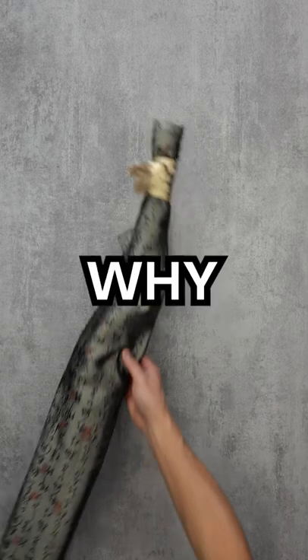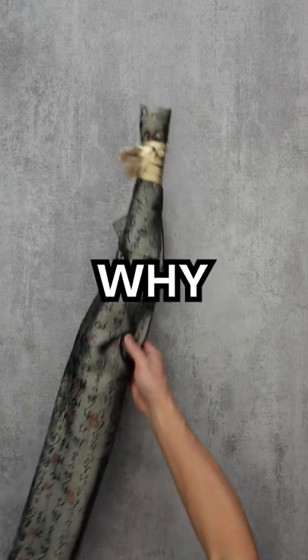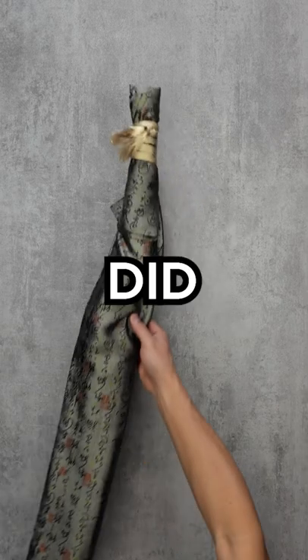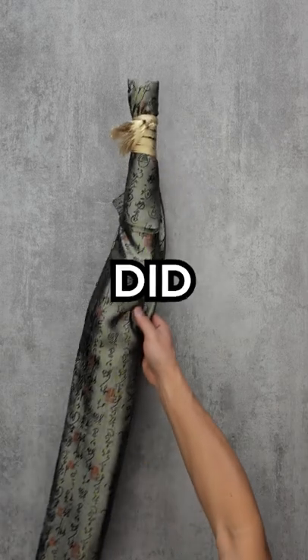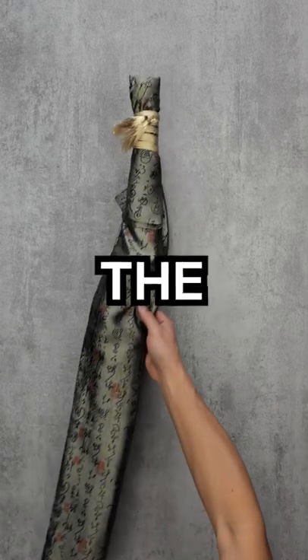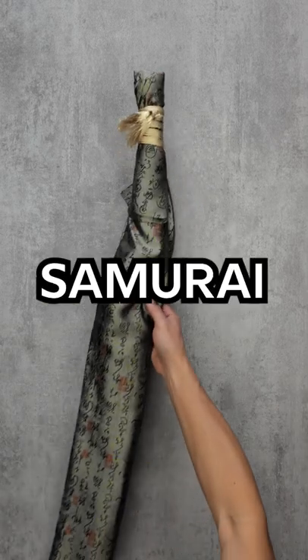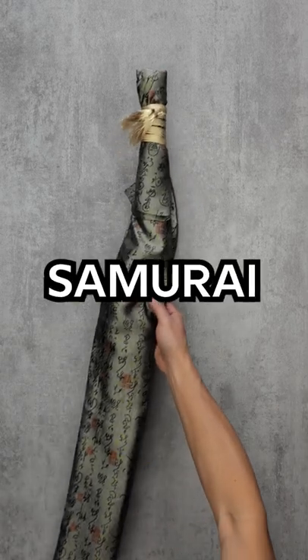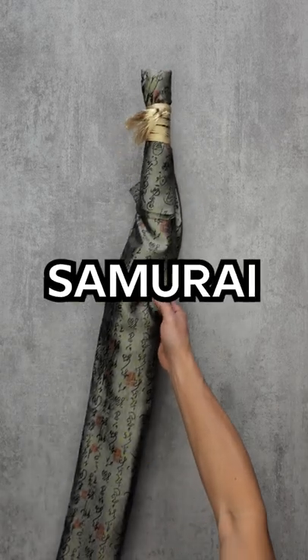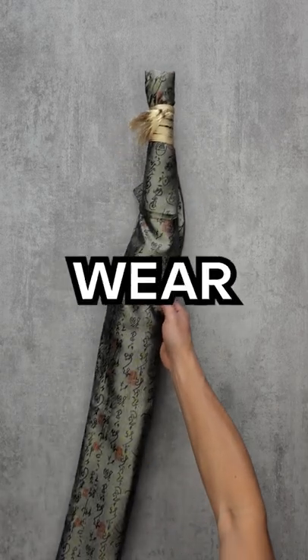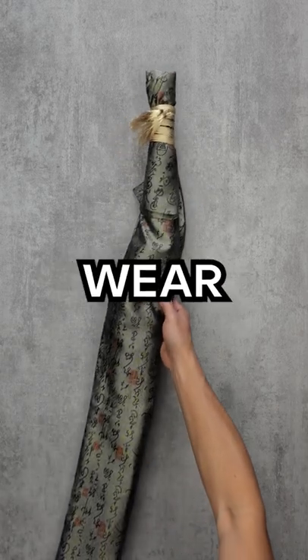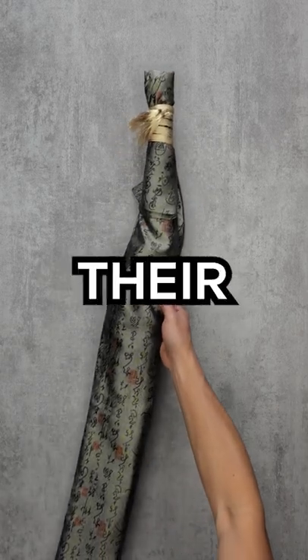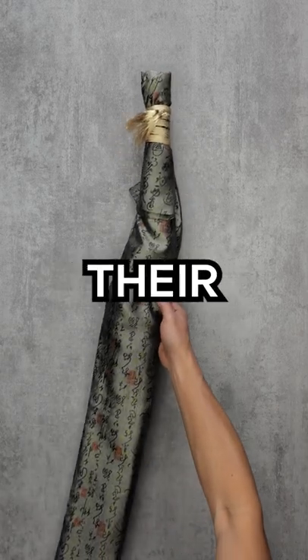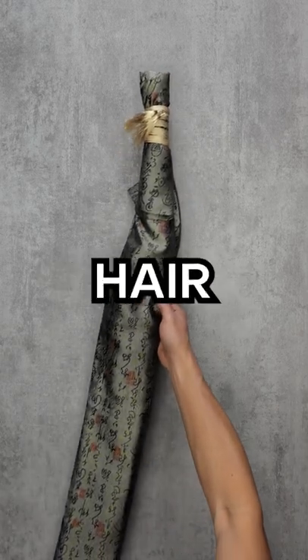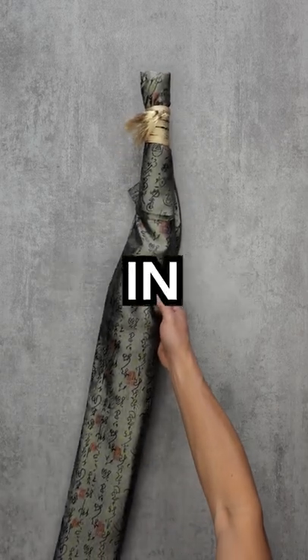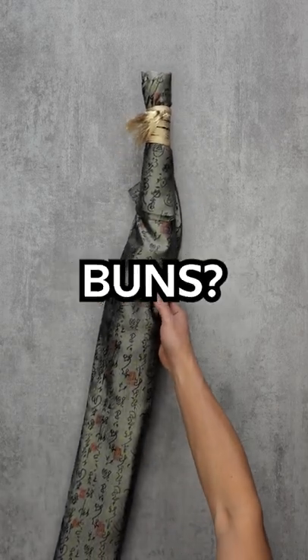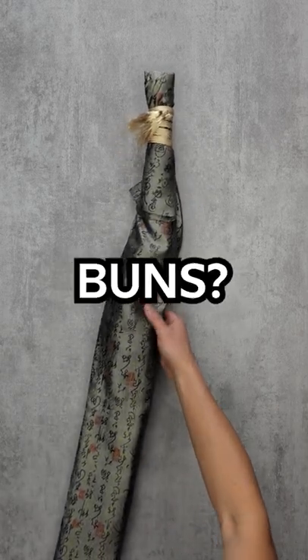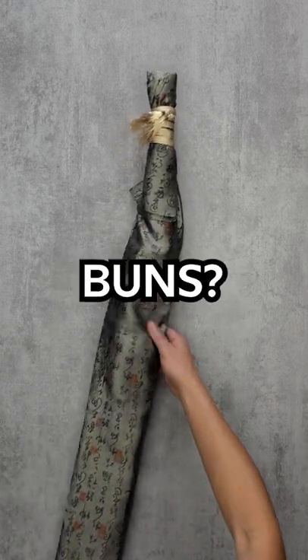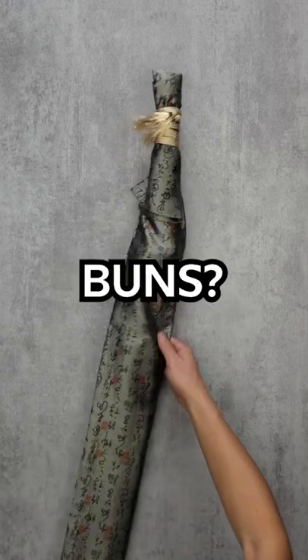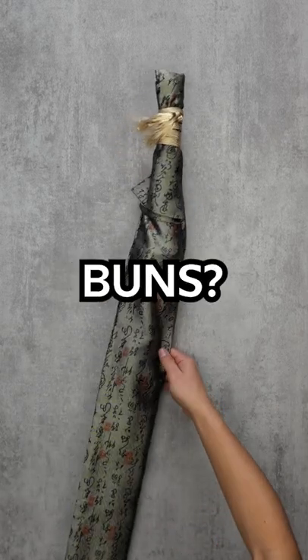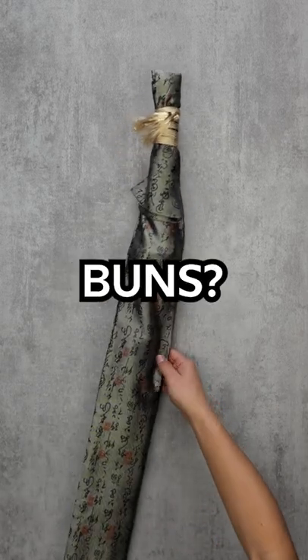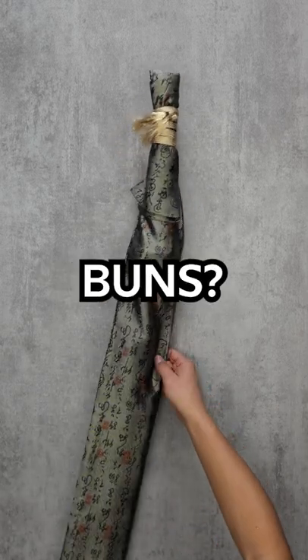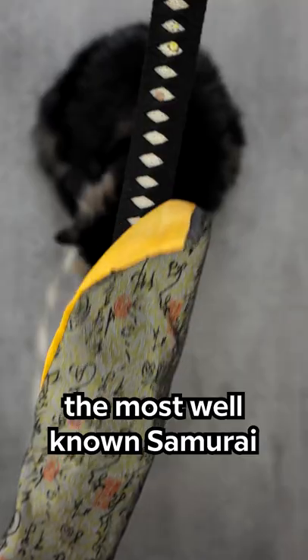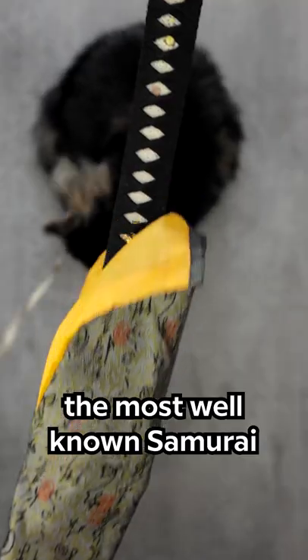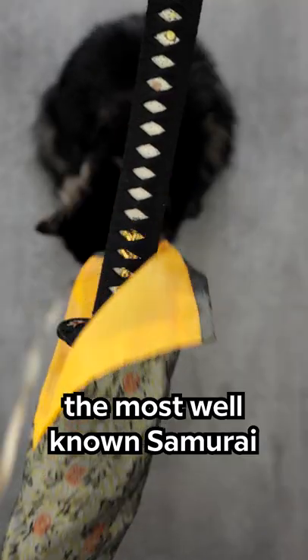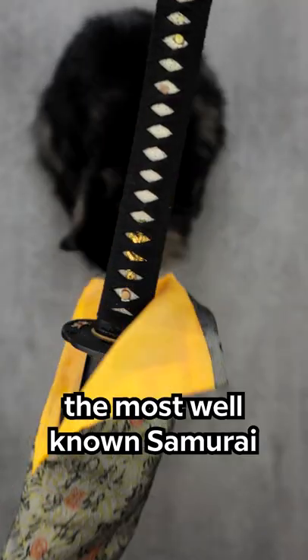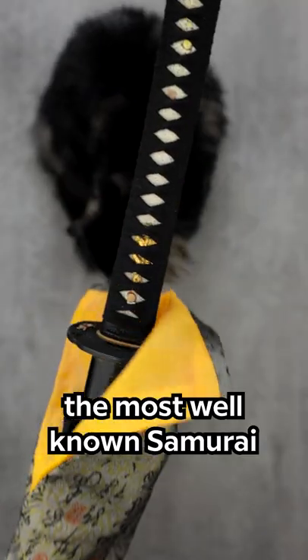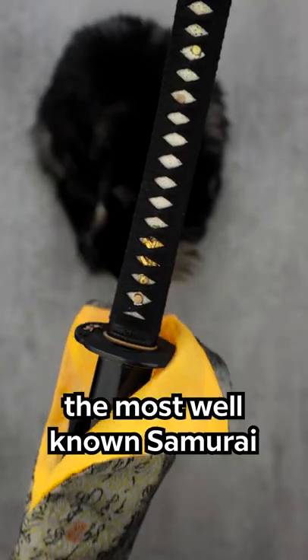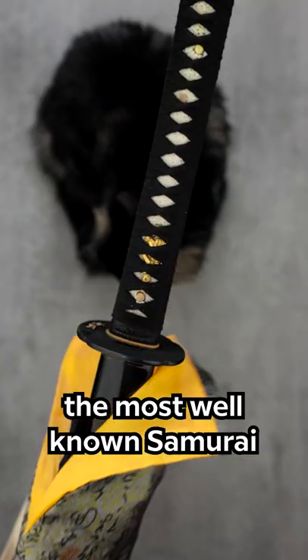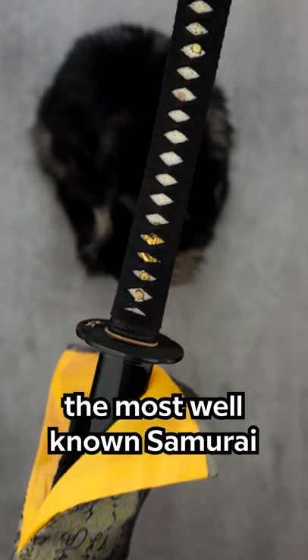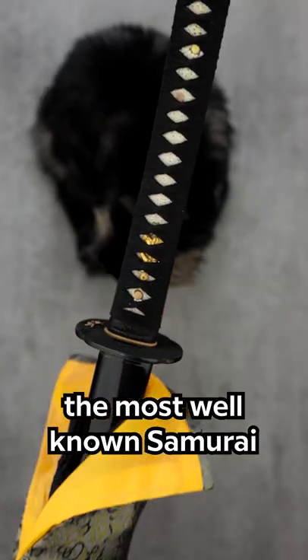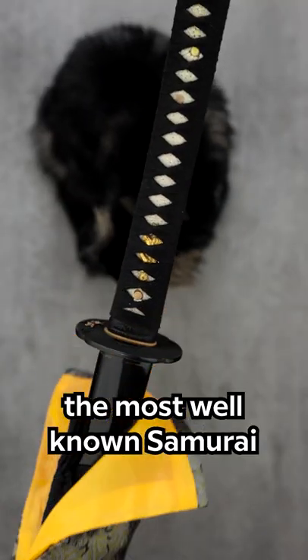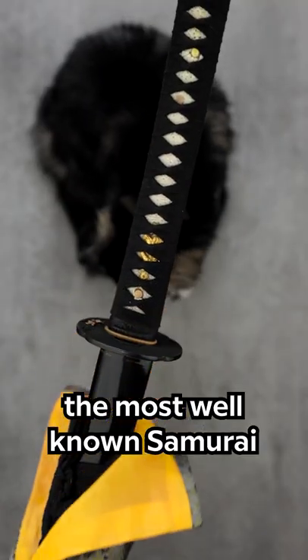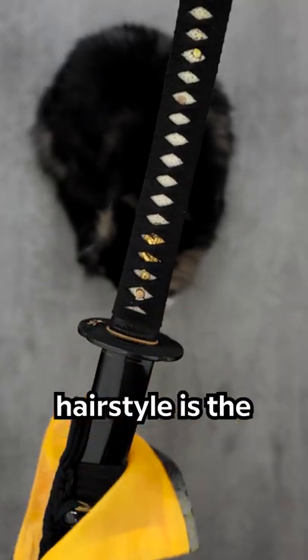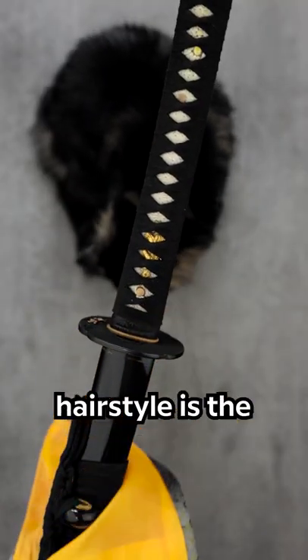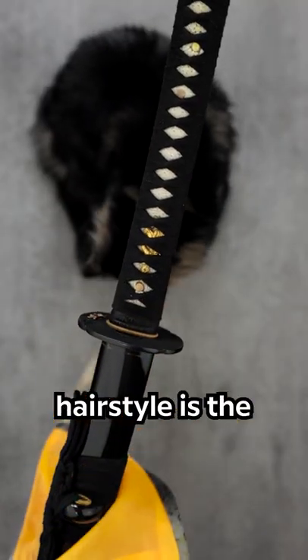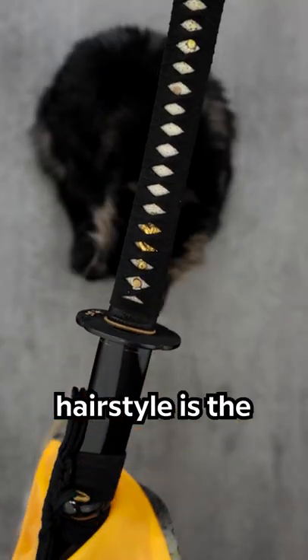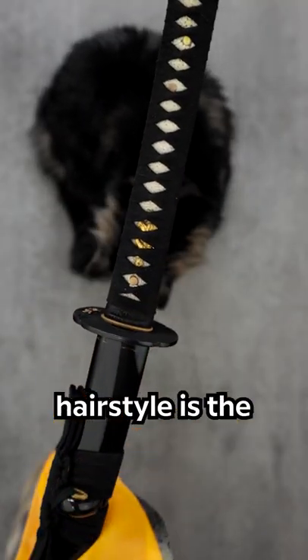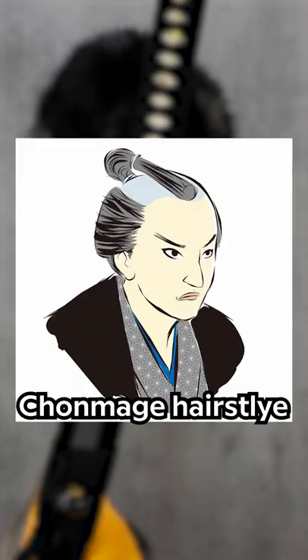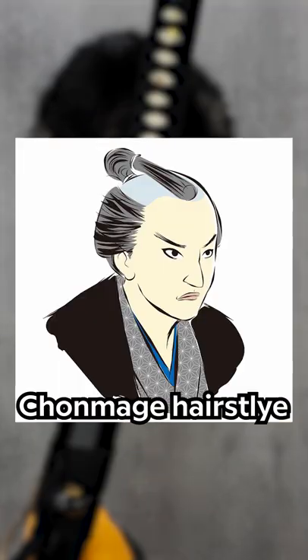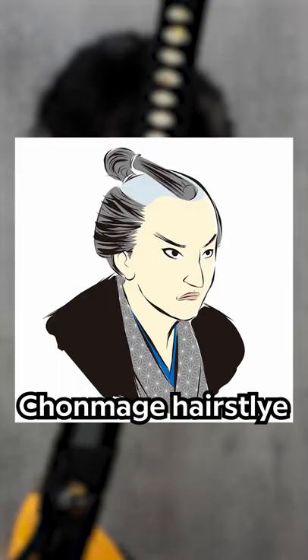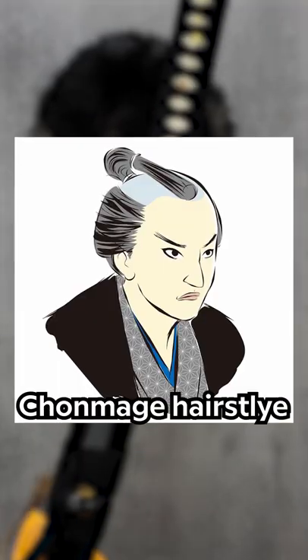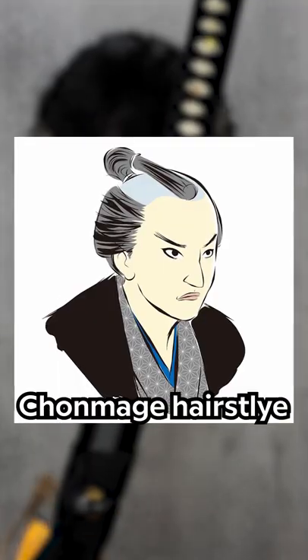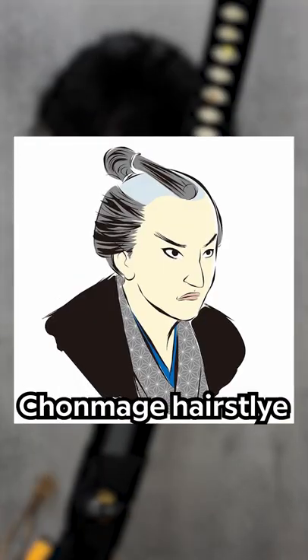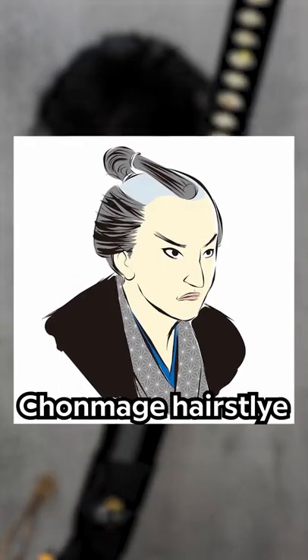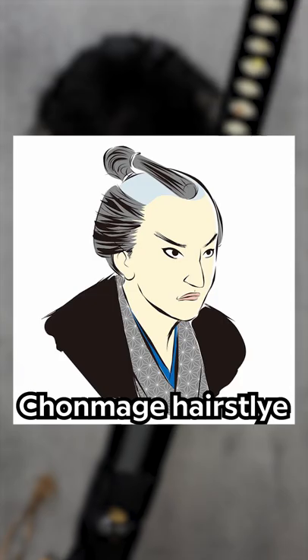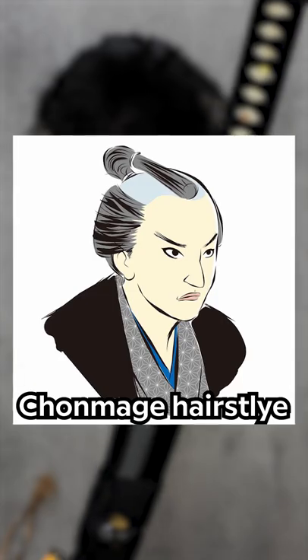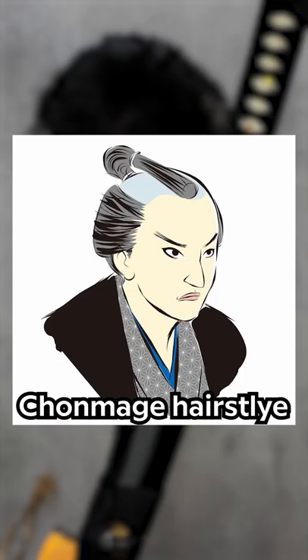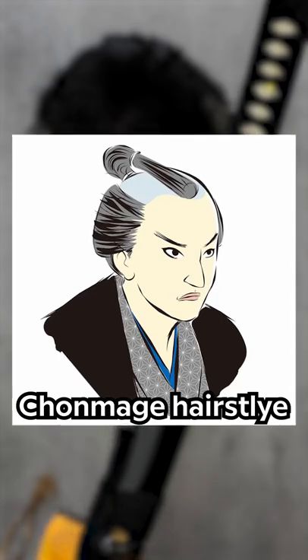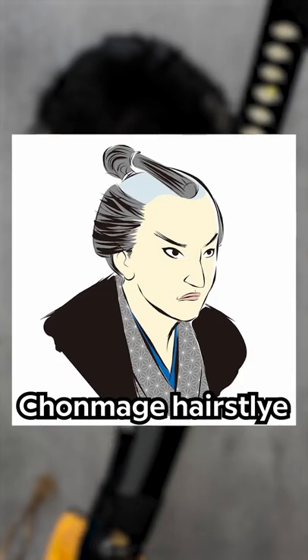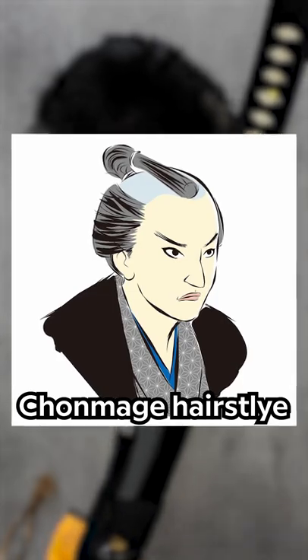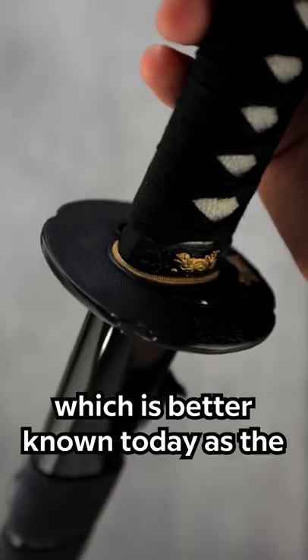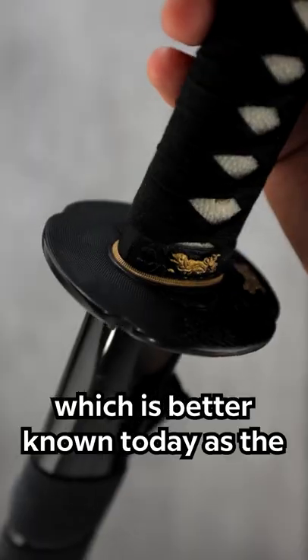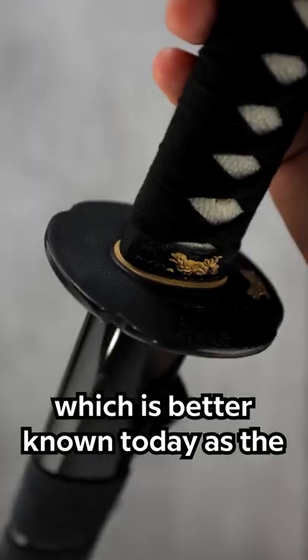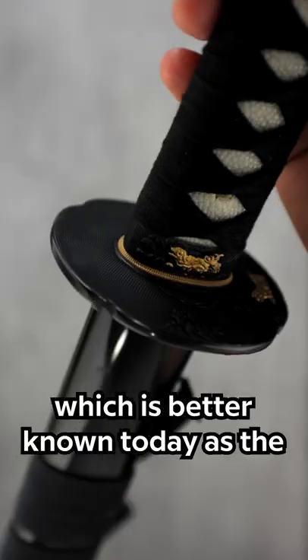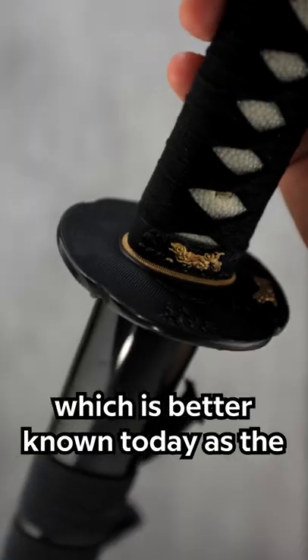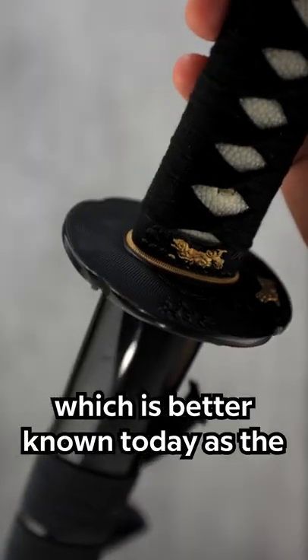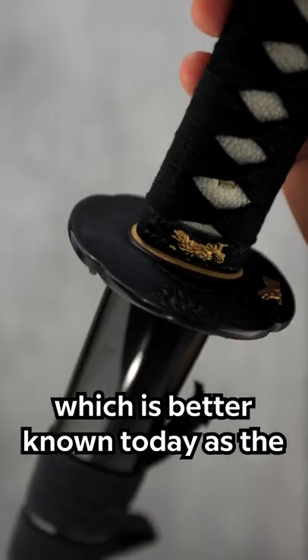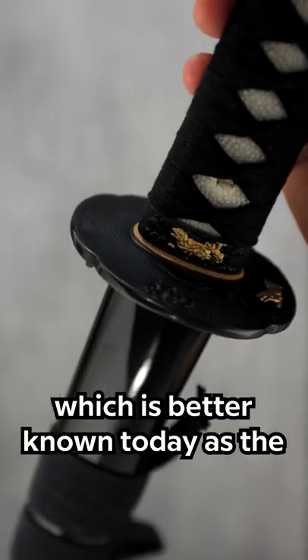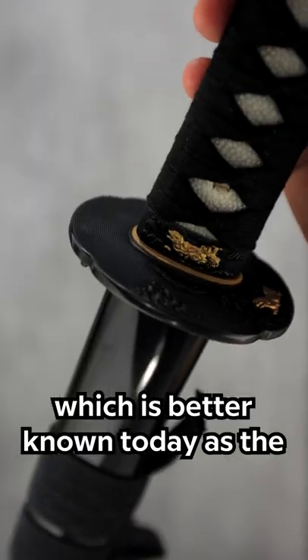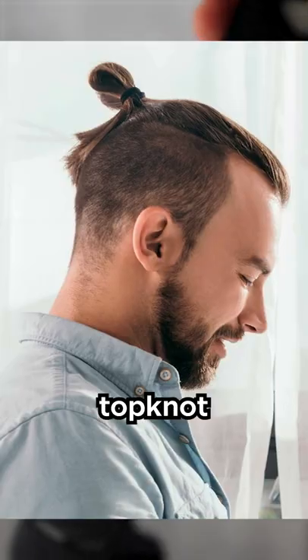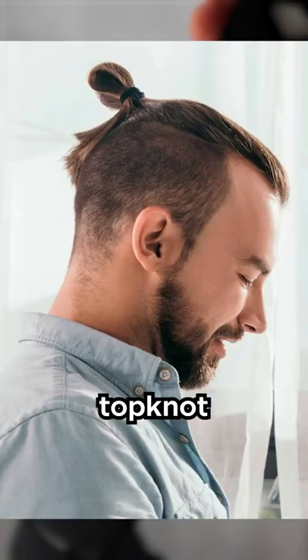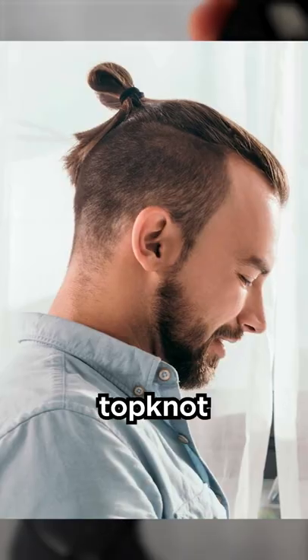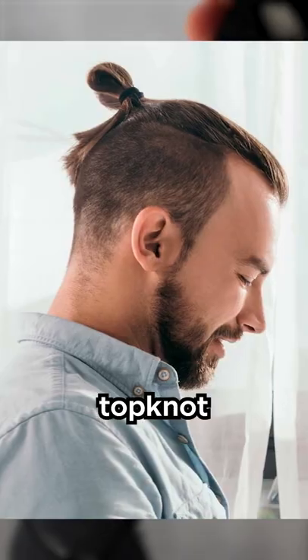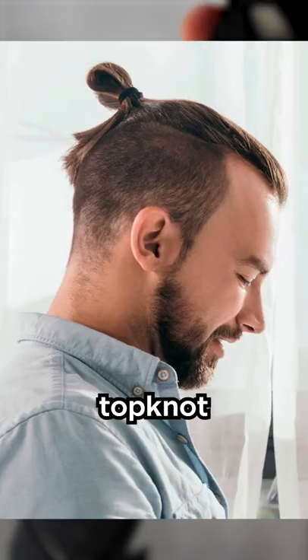Why did the samurai wear their hair in buns? The most well-known samurai hairstyle is the chonmage hairstyle, which is better known today as the top knot.